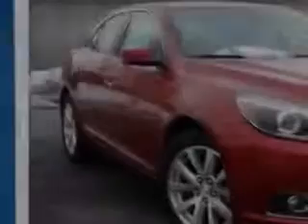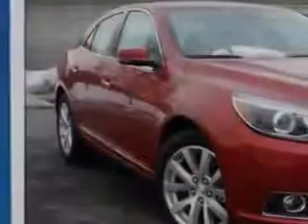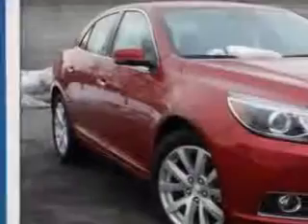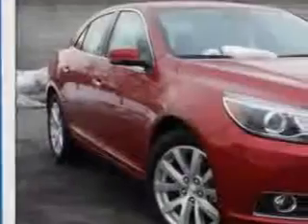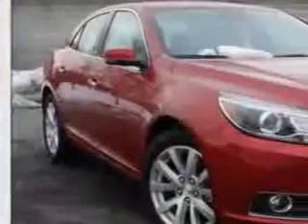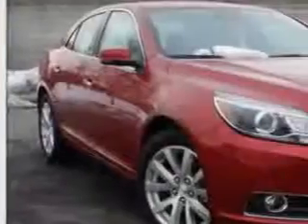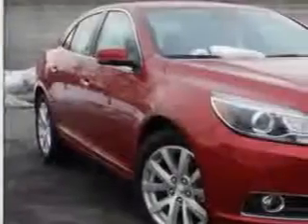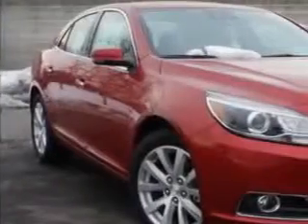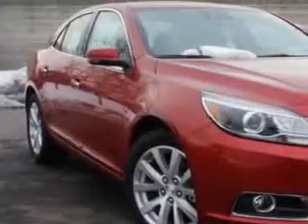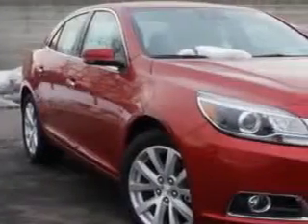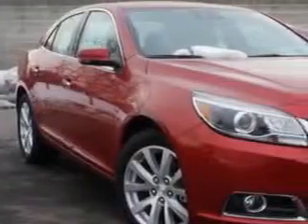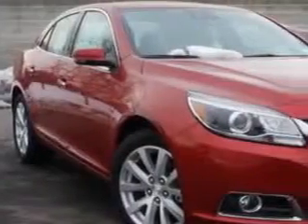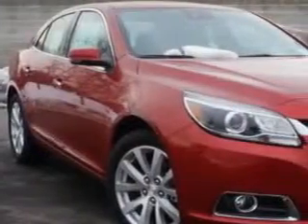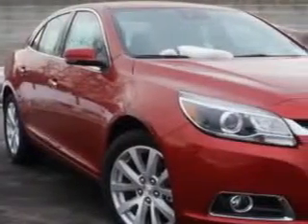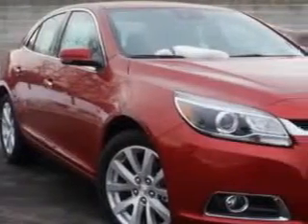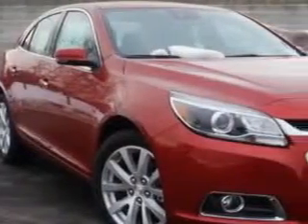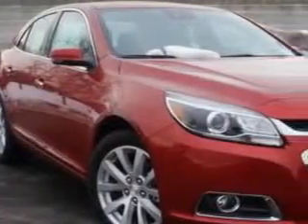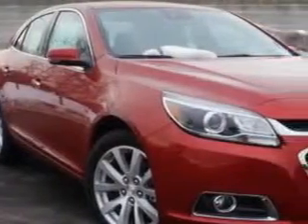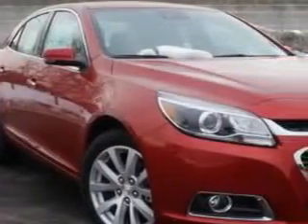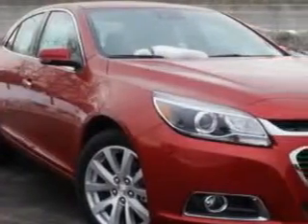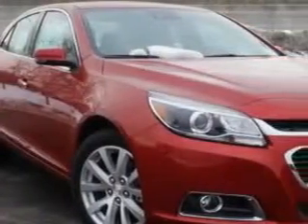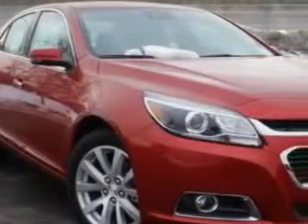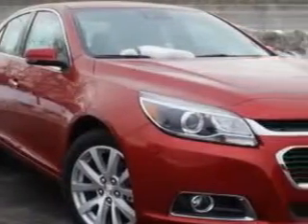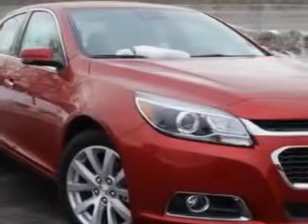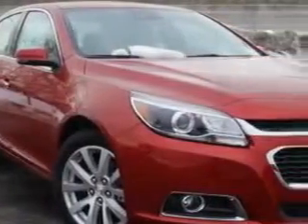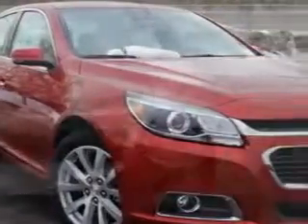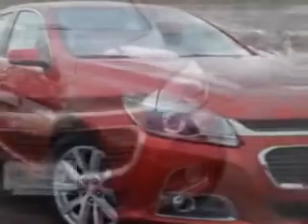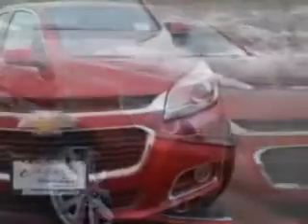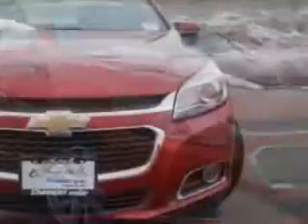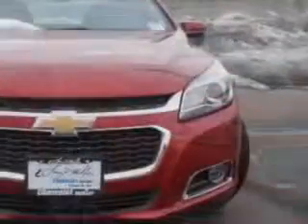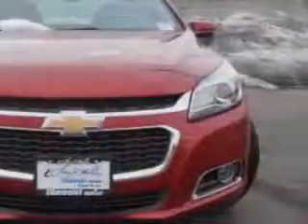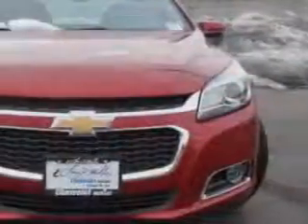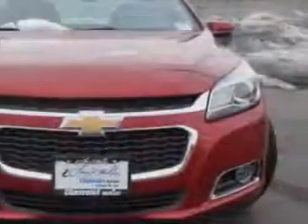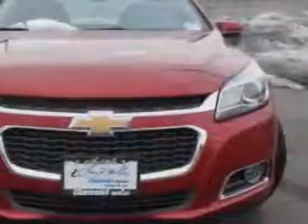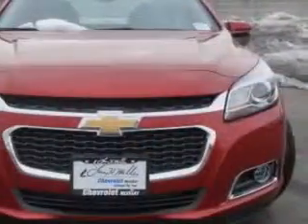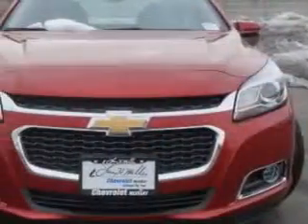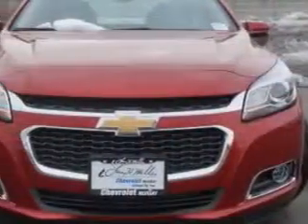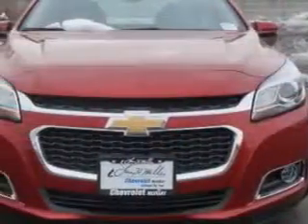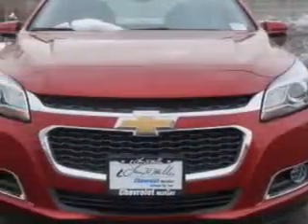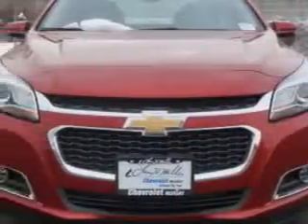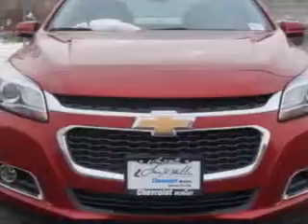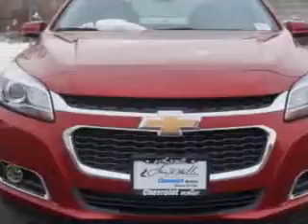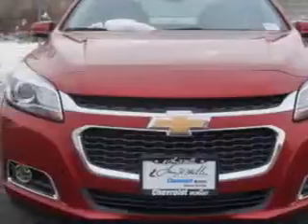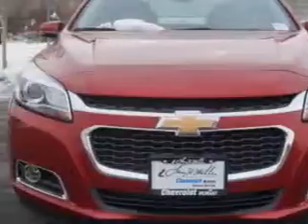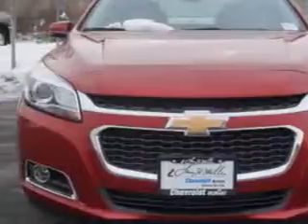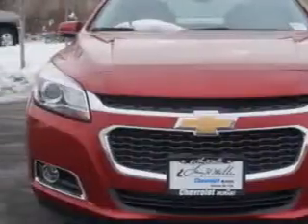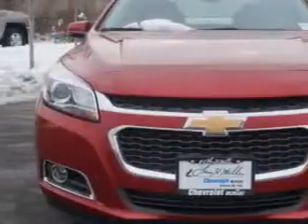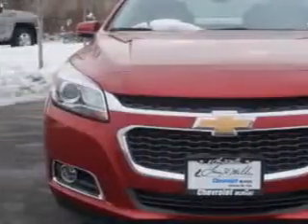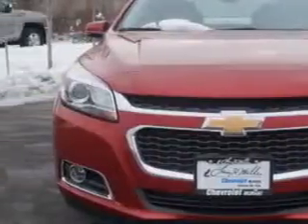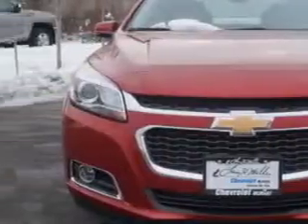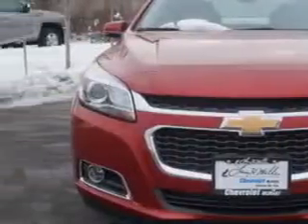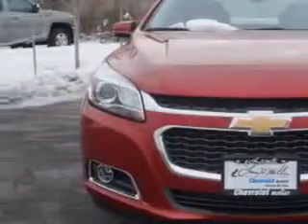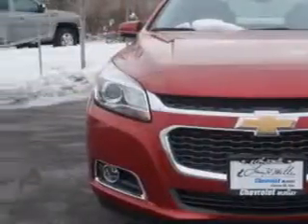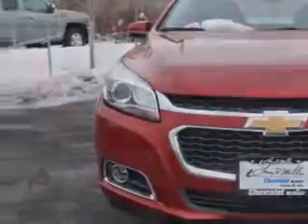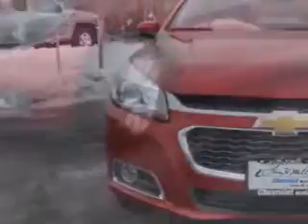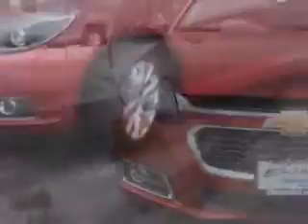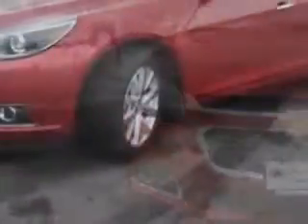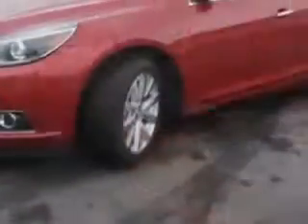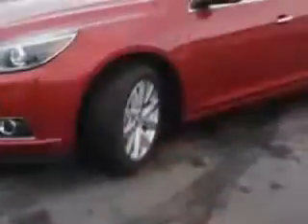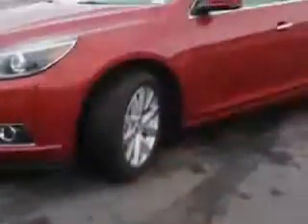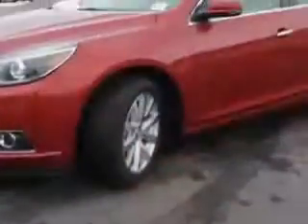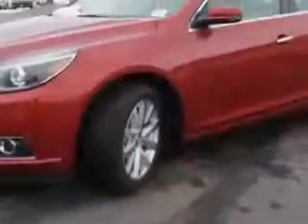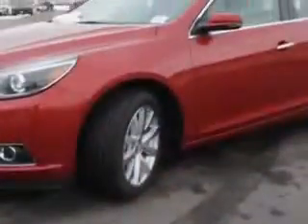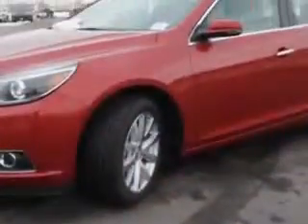You will love this crystal red 2014 Chevrolet Malibu Sedan LTZ, equipped with a 4-cylinder engine and an automatic transmission.